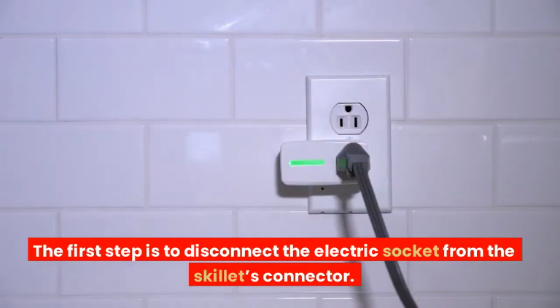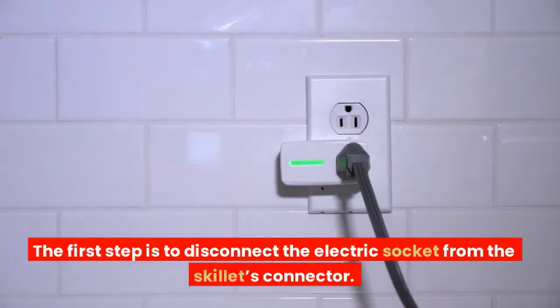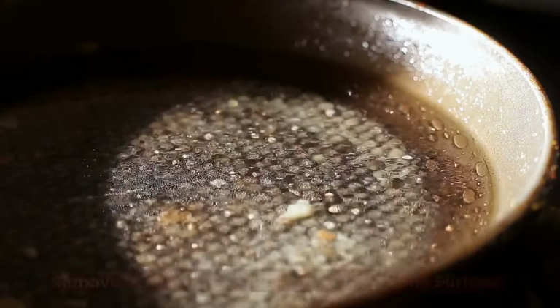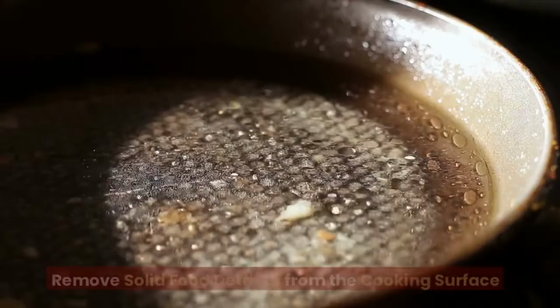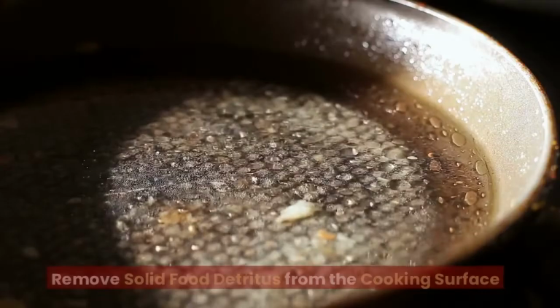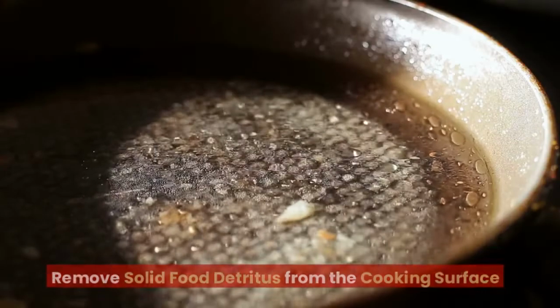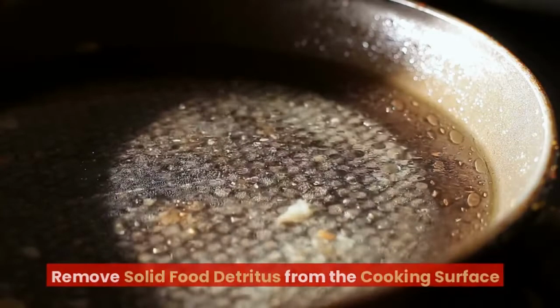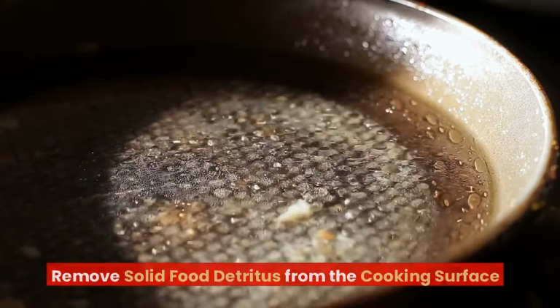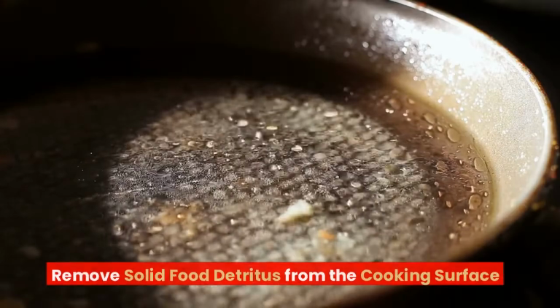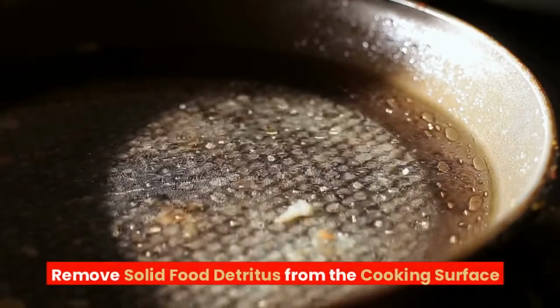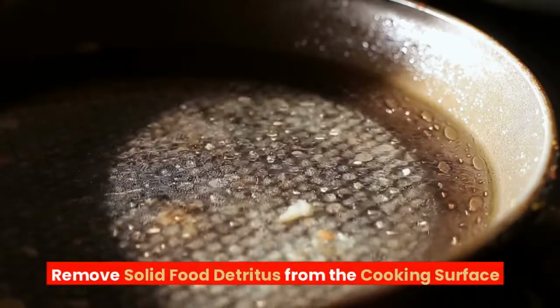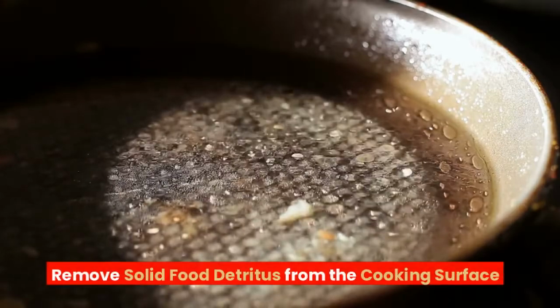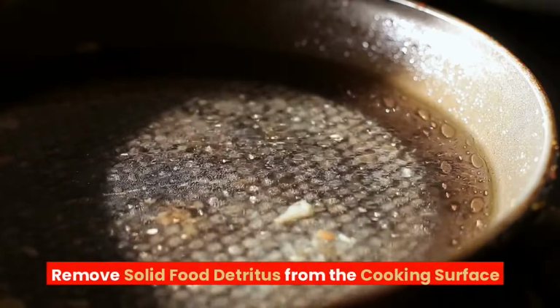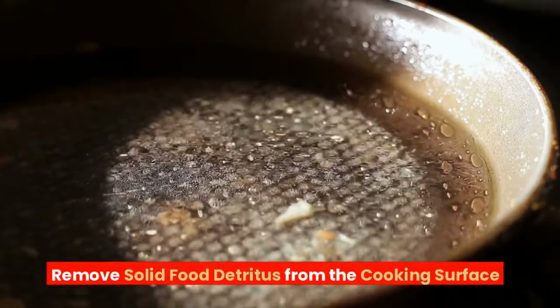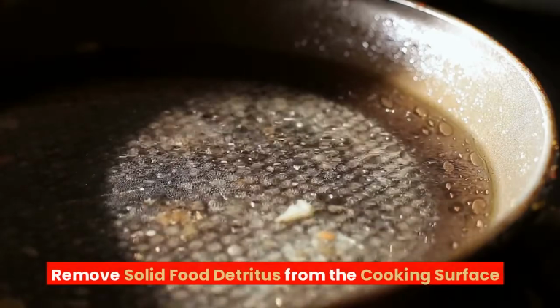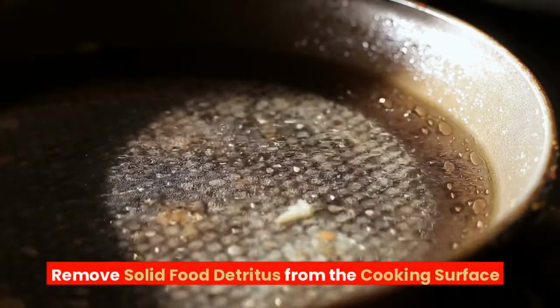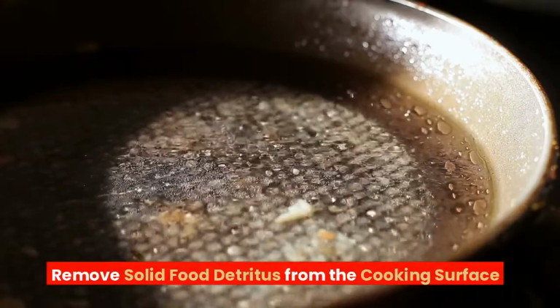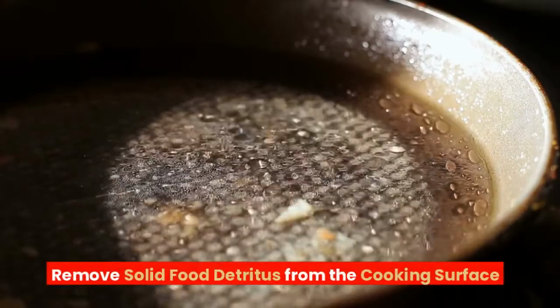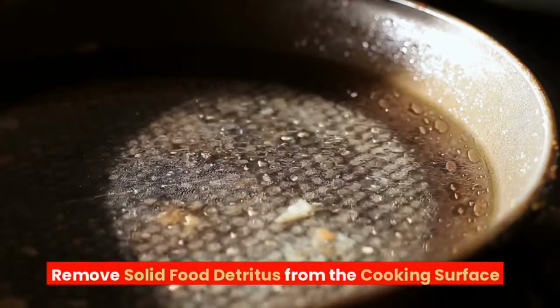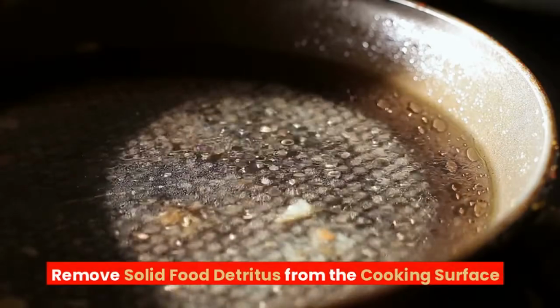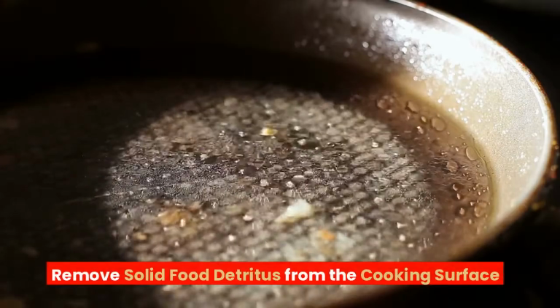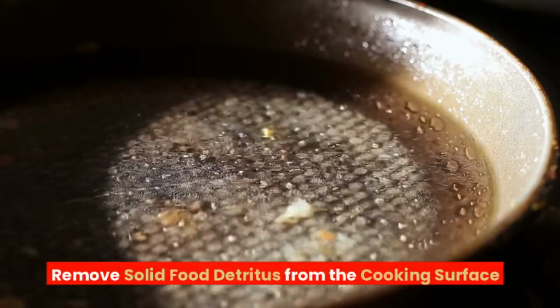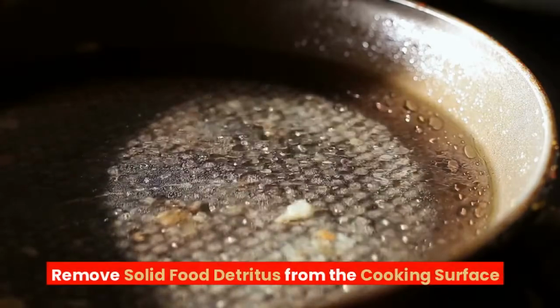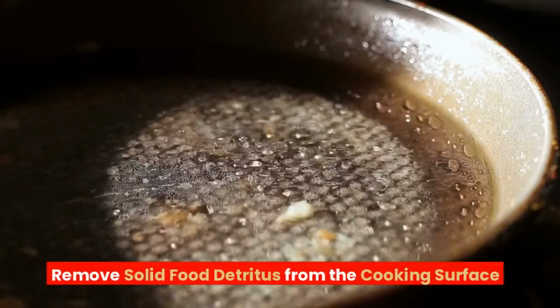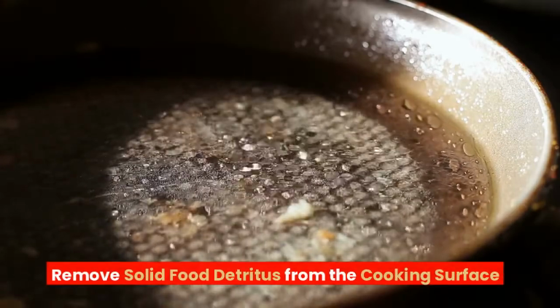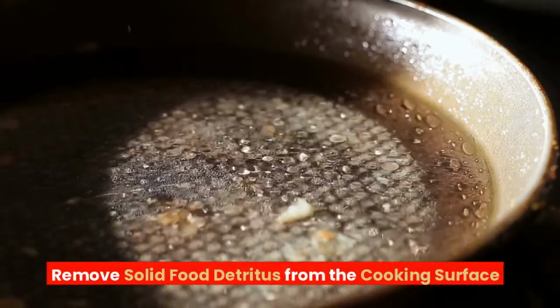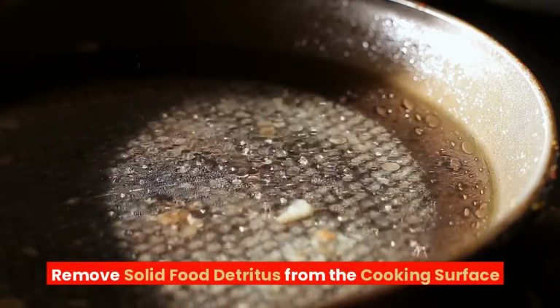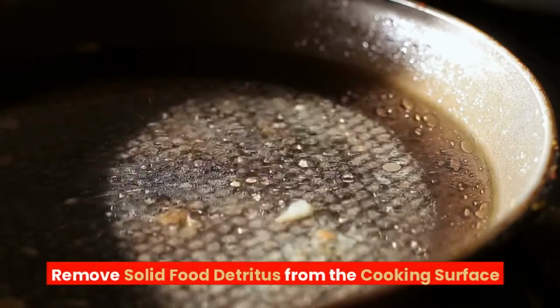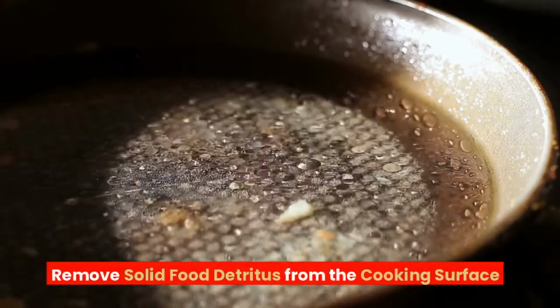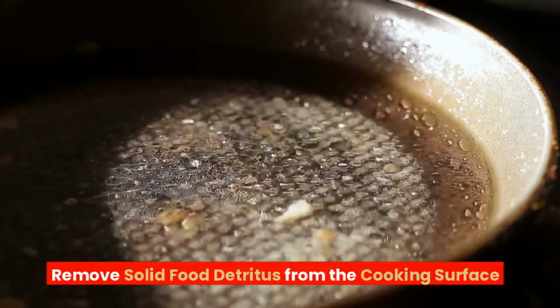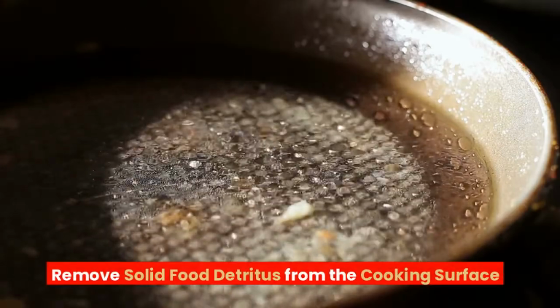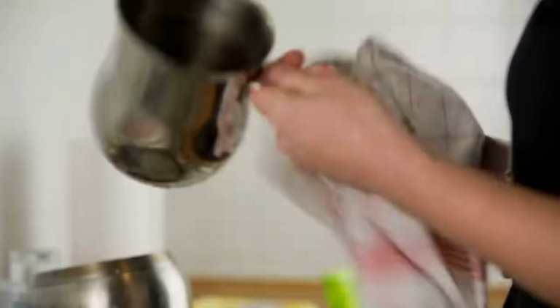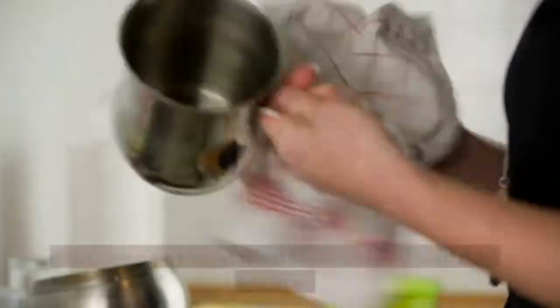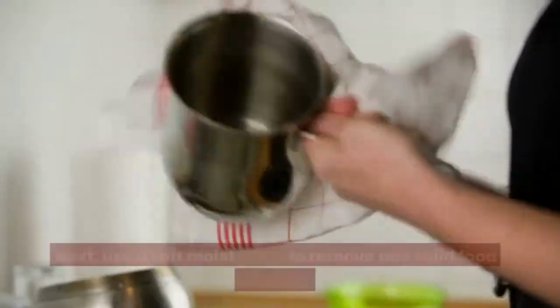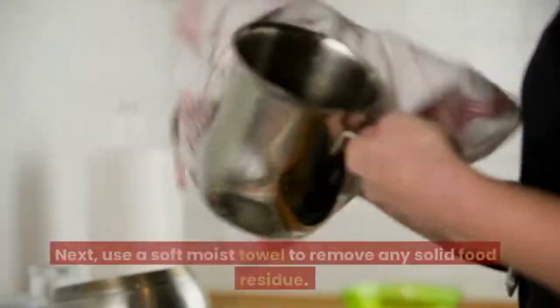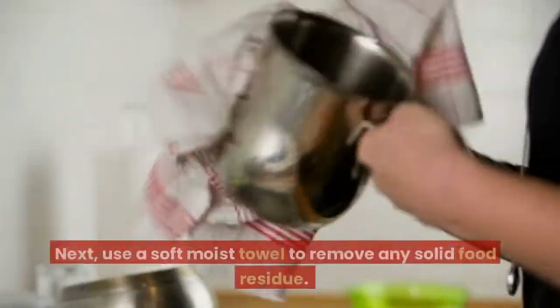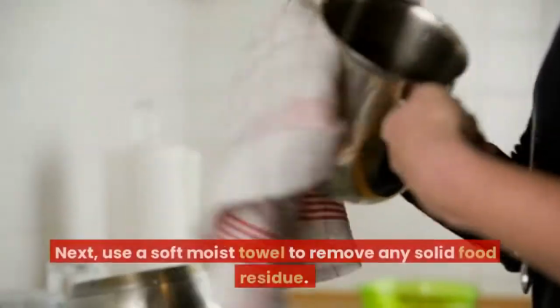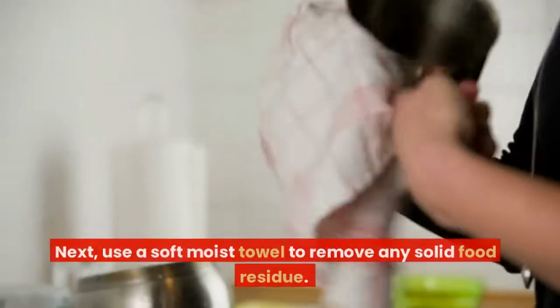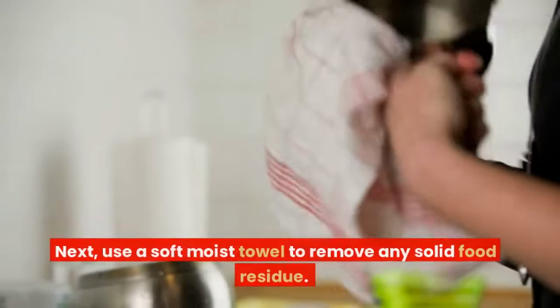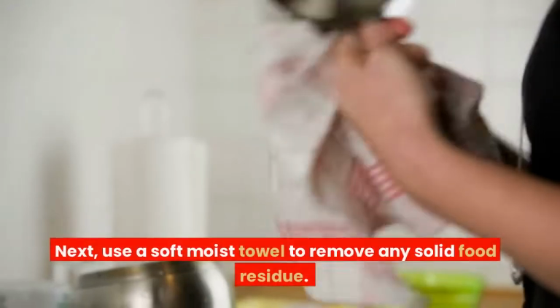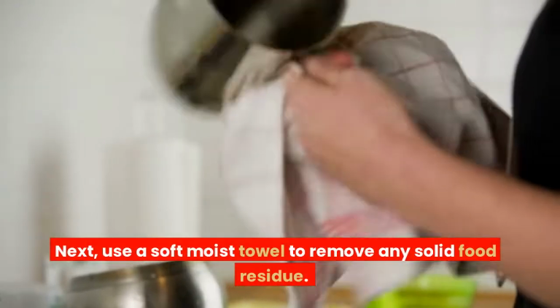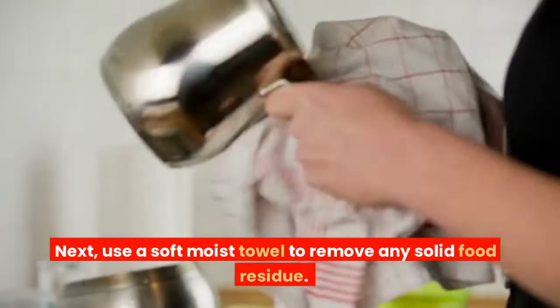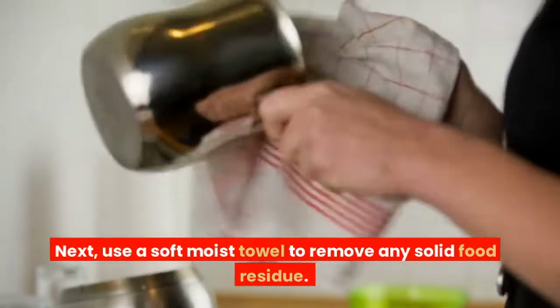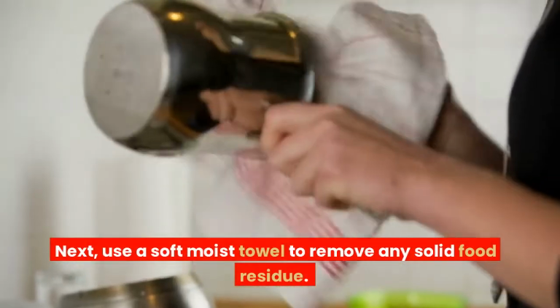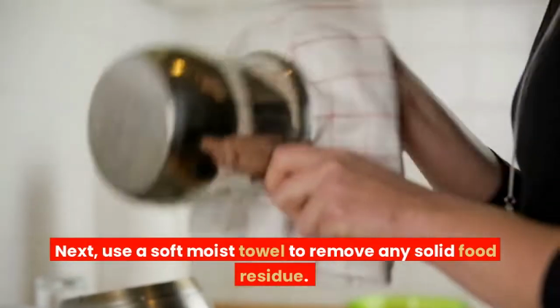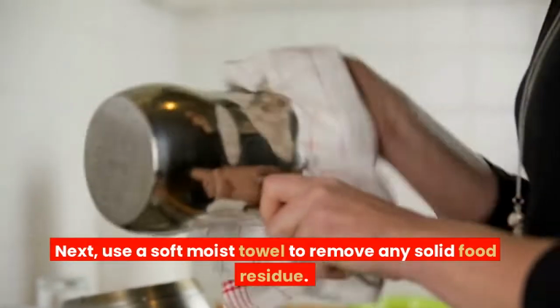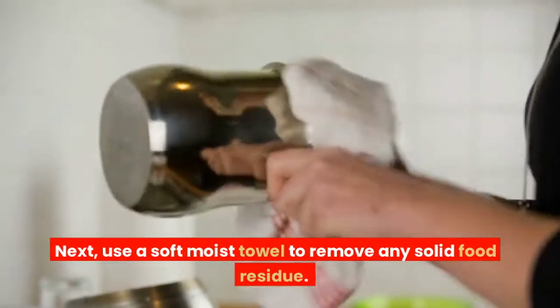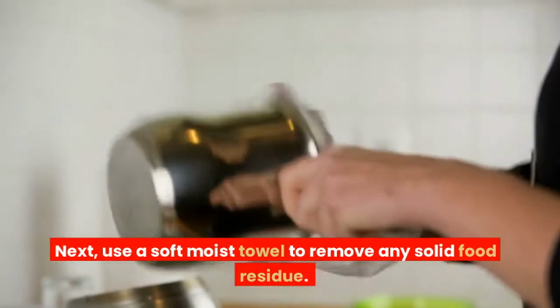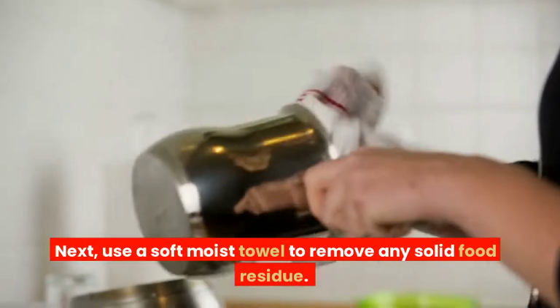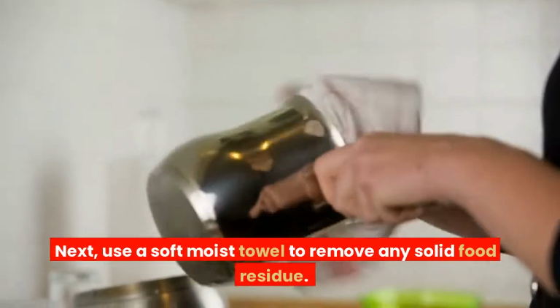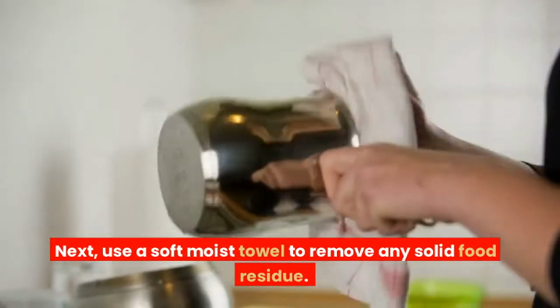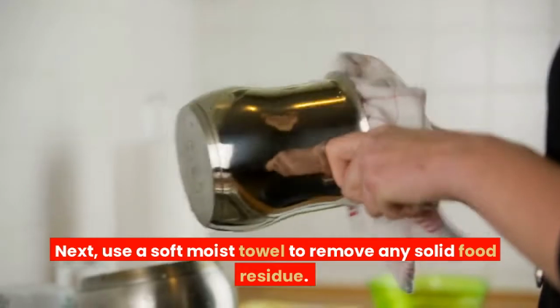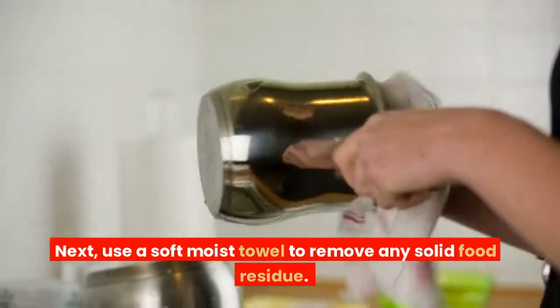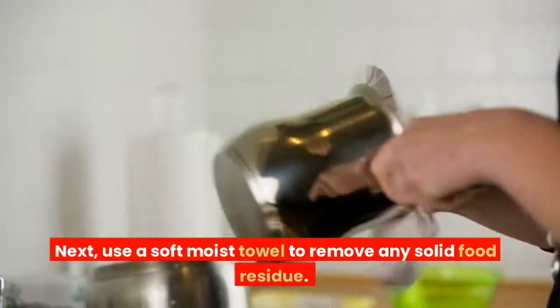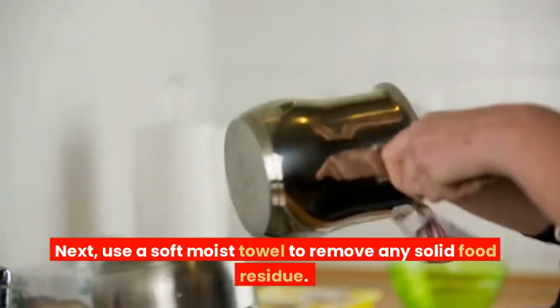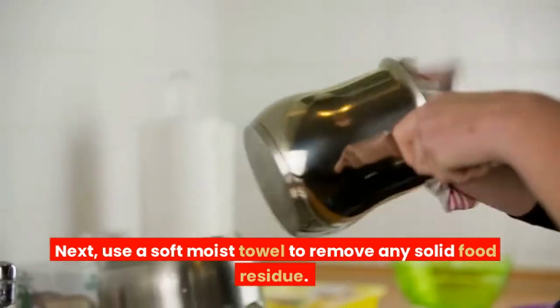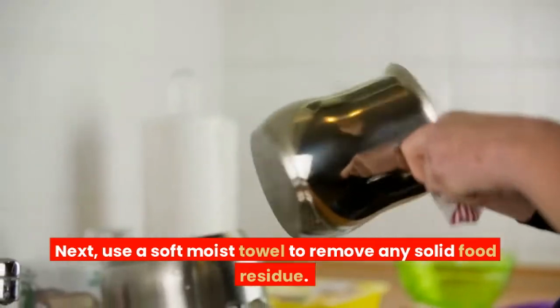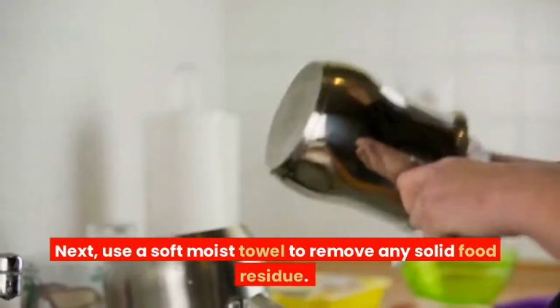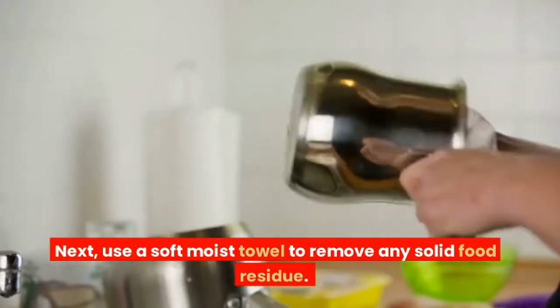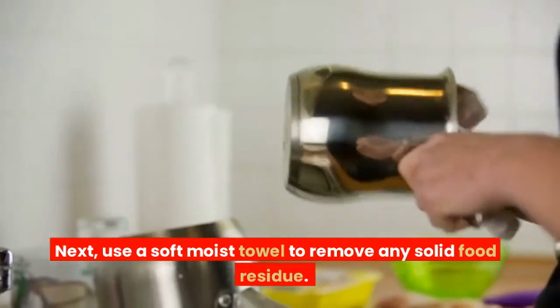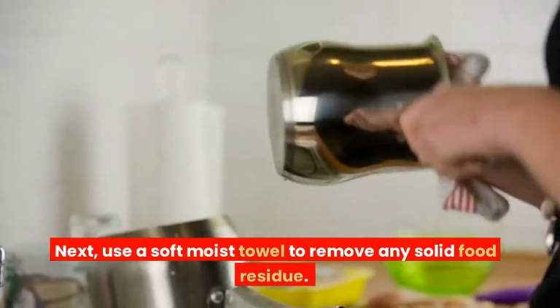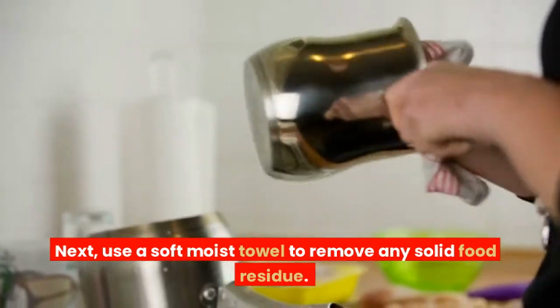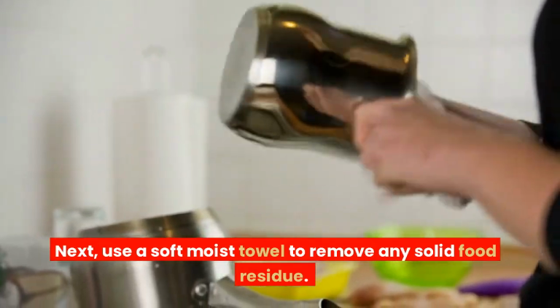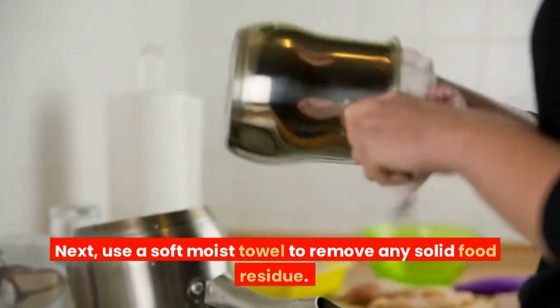Remove solid food detritus from the cooking surface. Next, use a soft moist towel to remove any solid food residue.